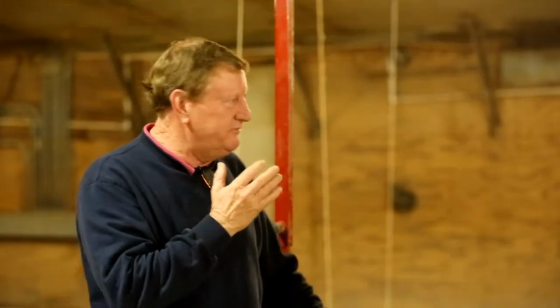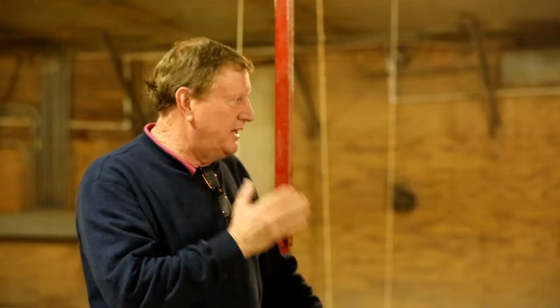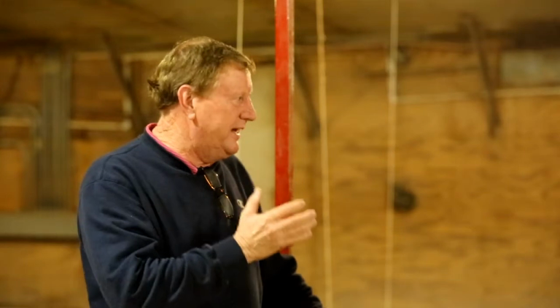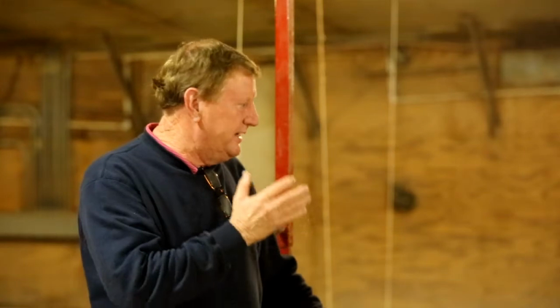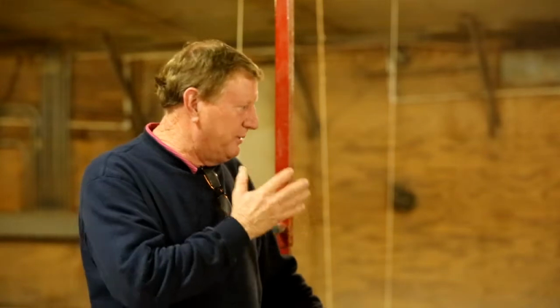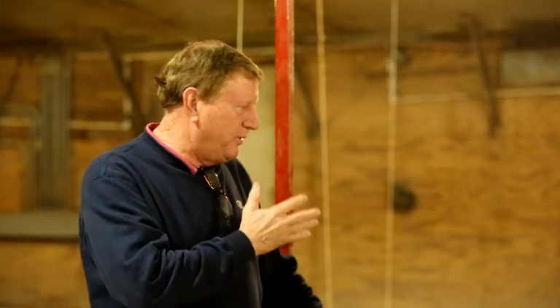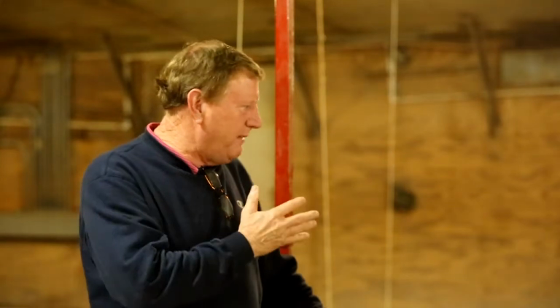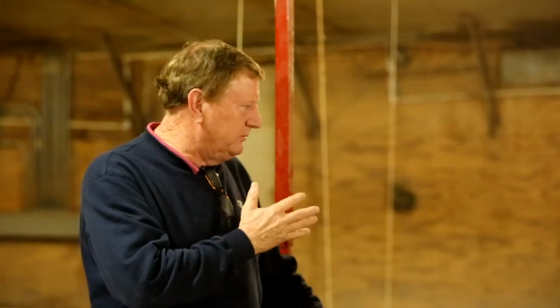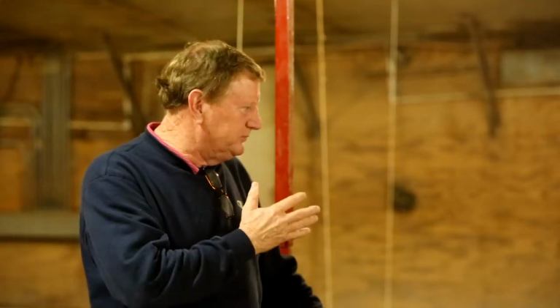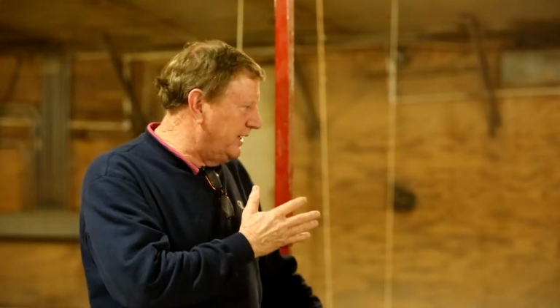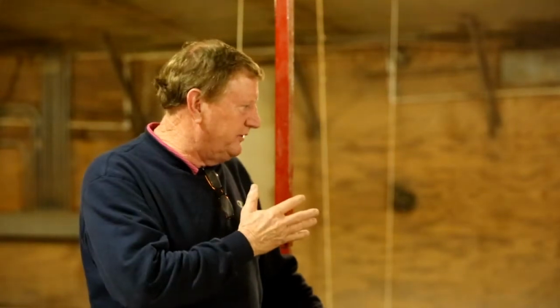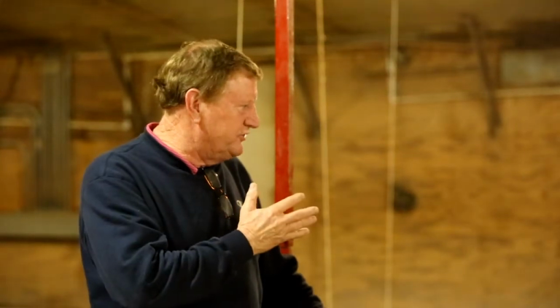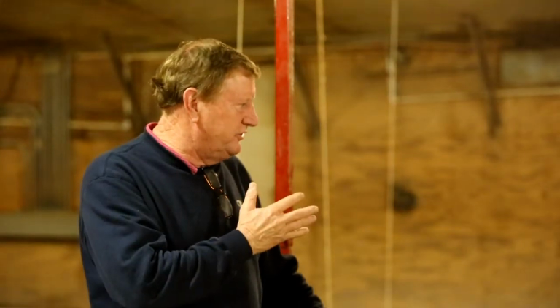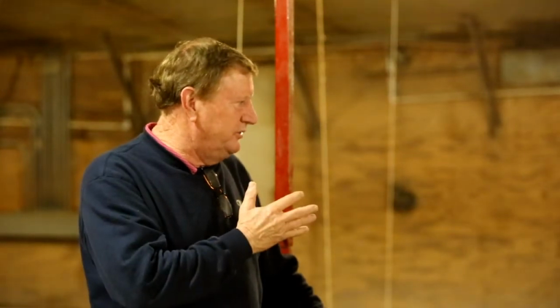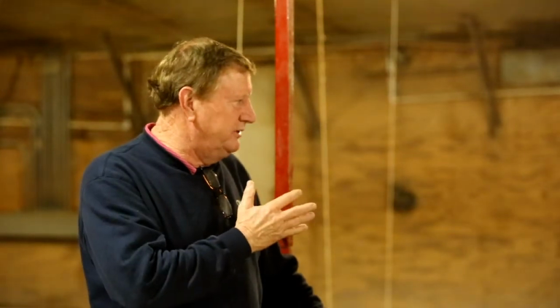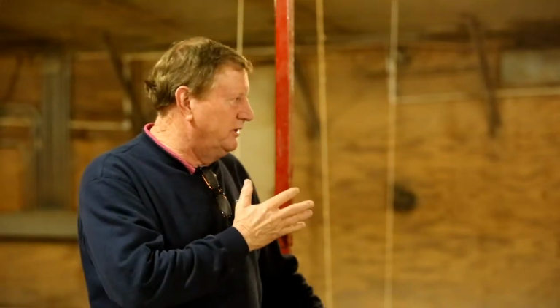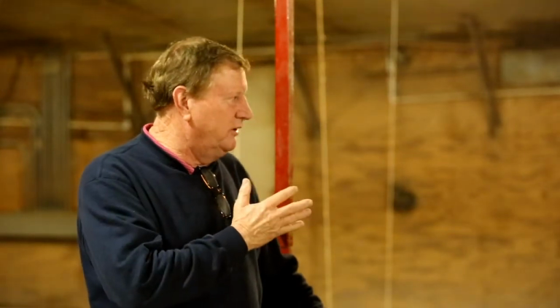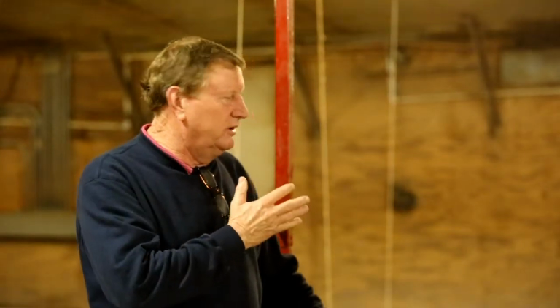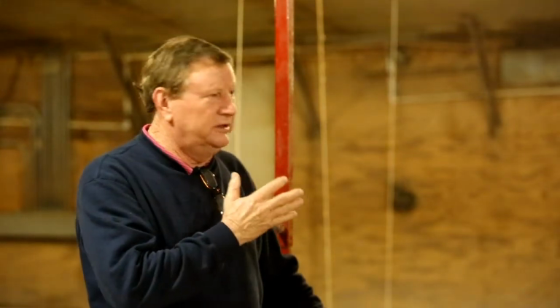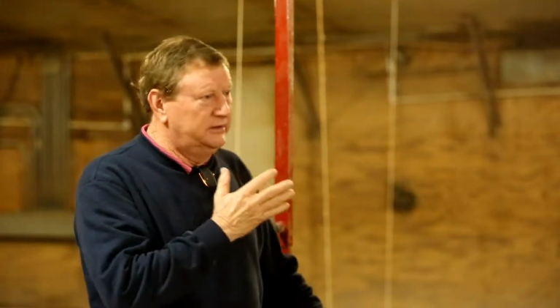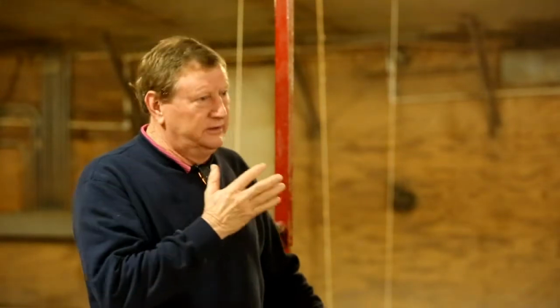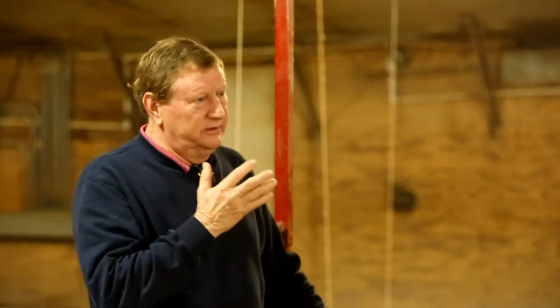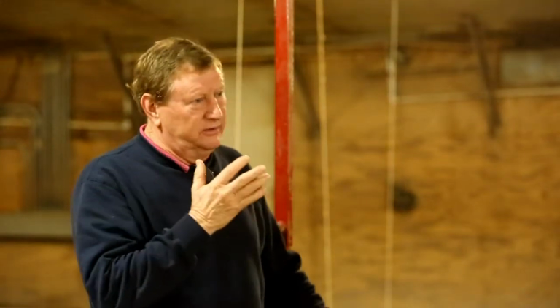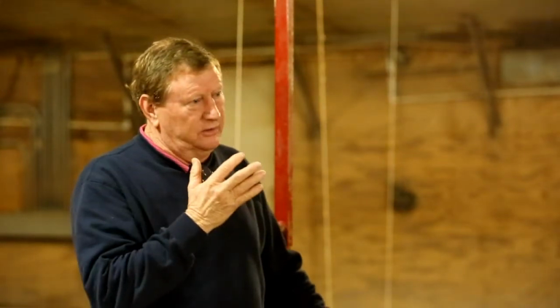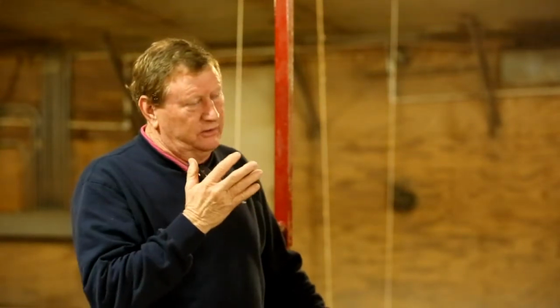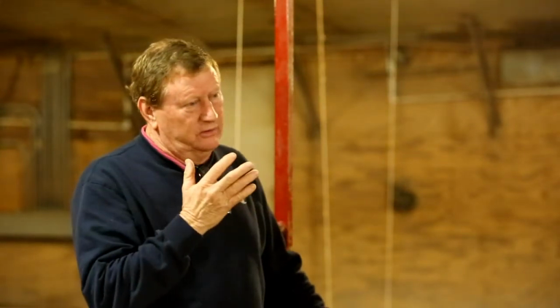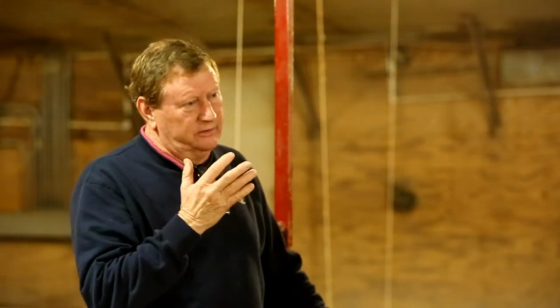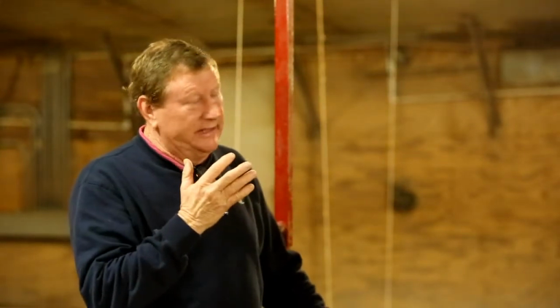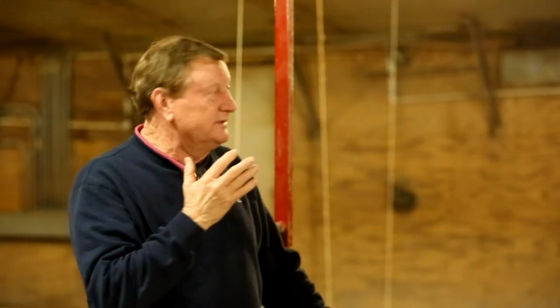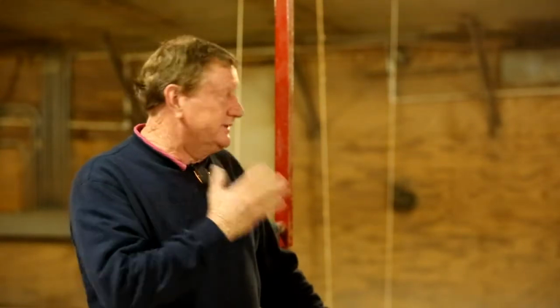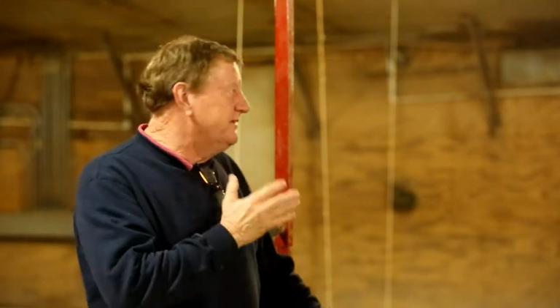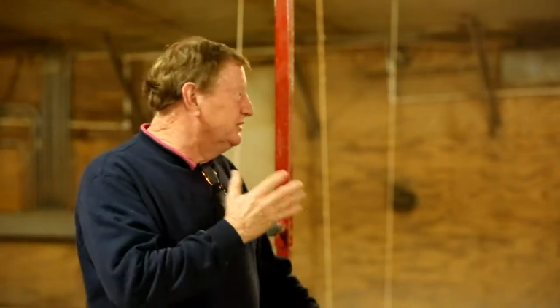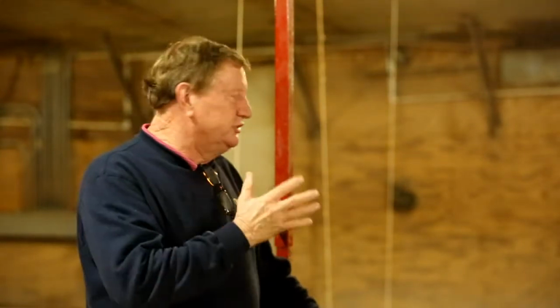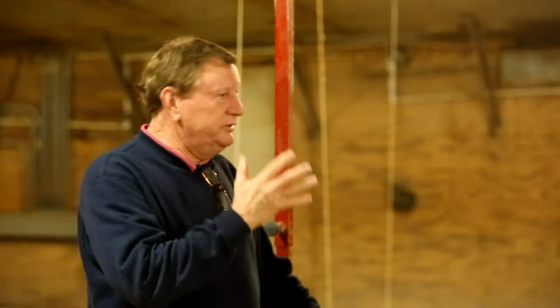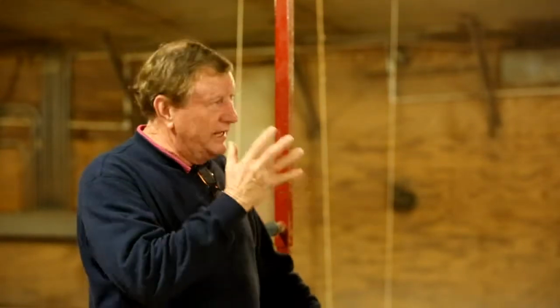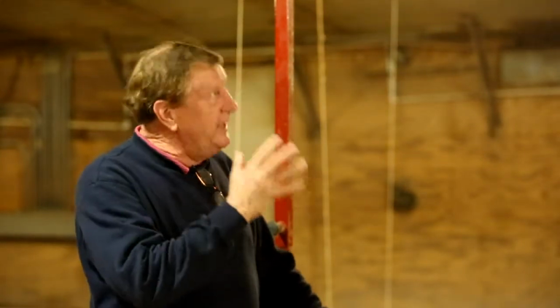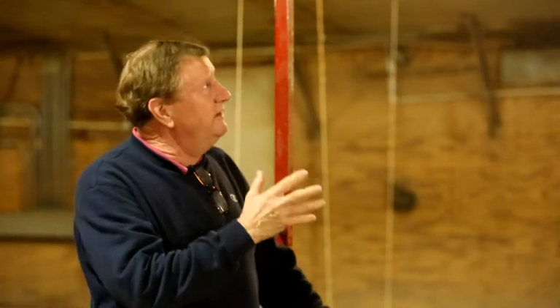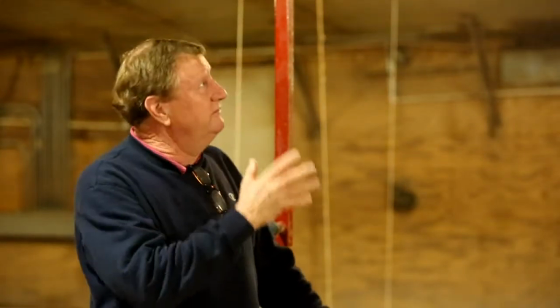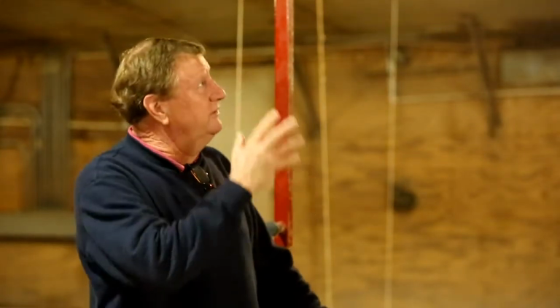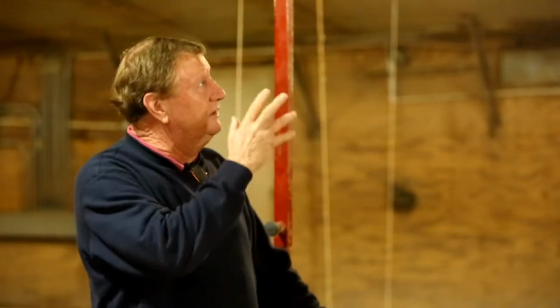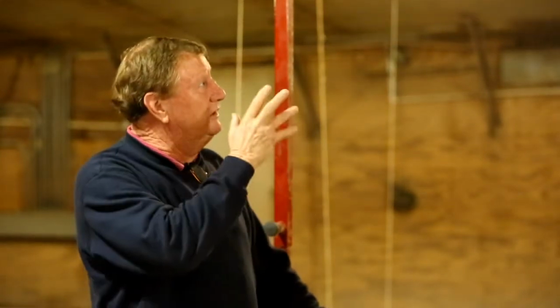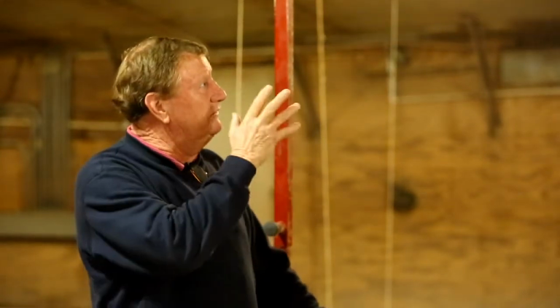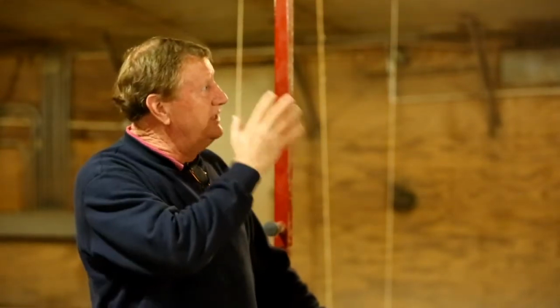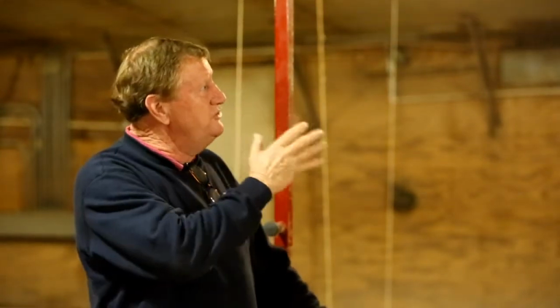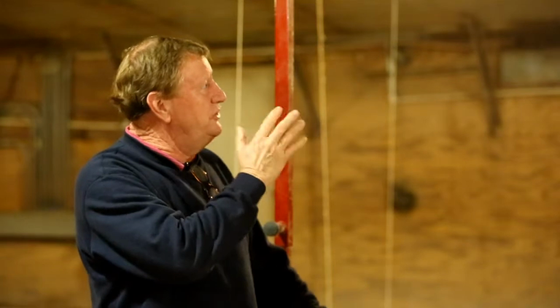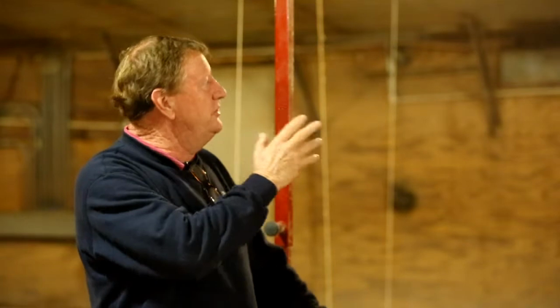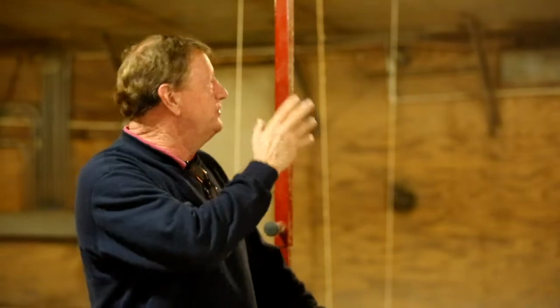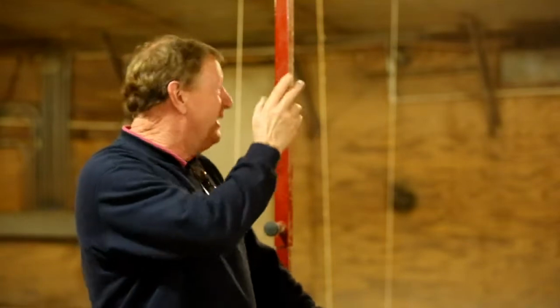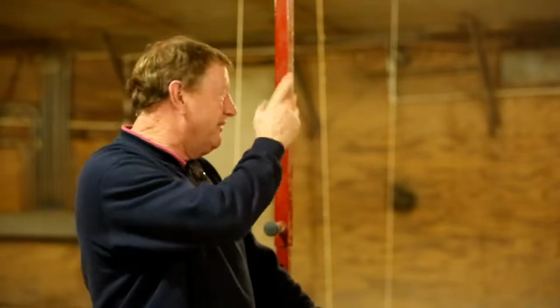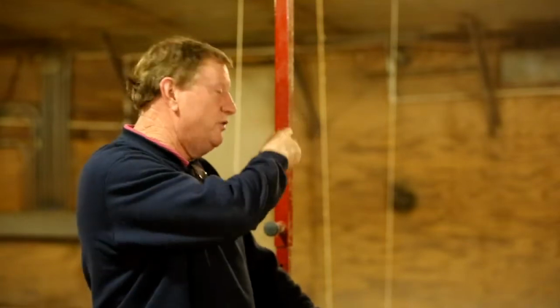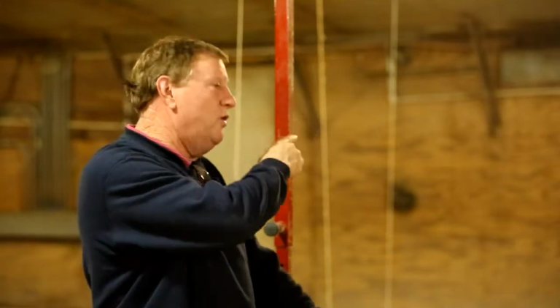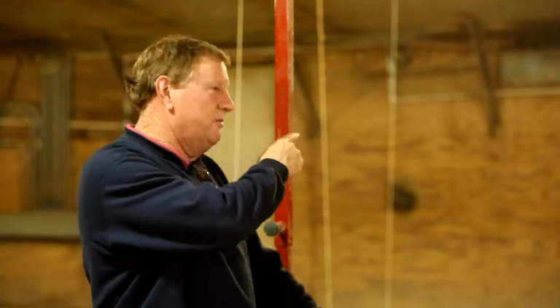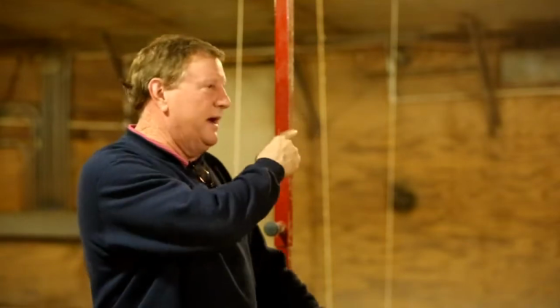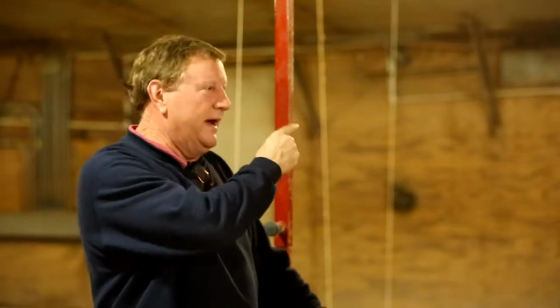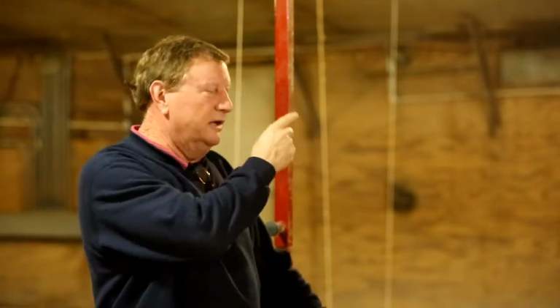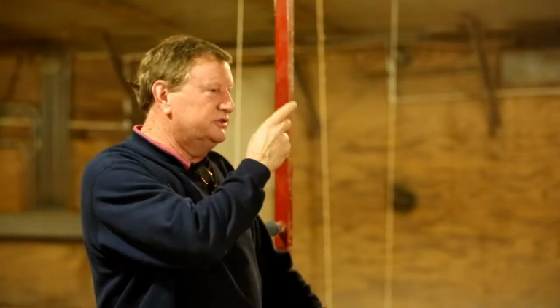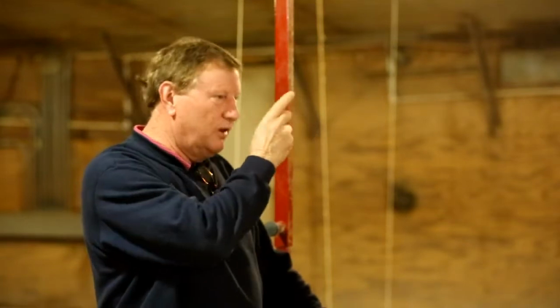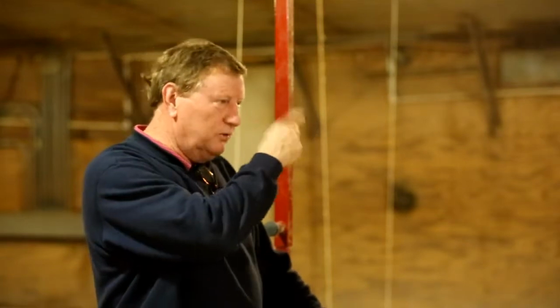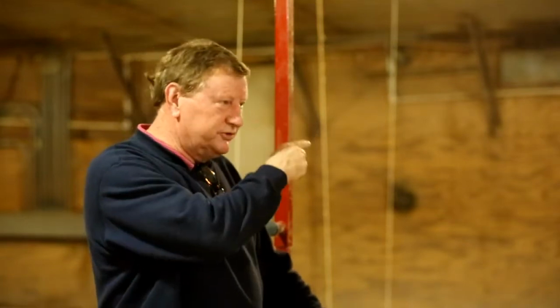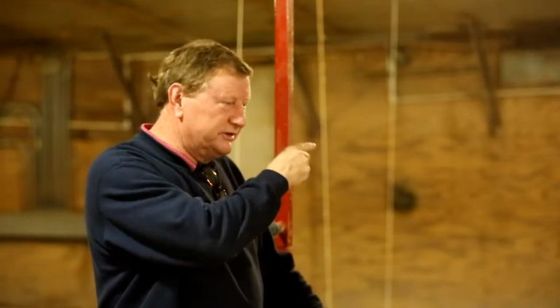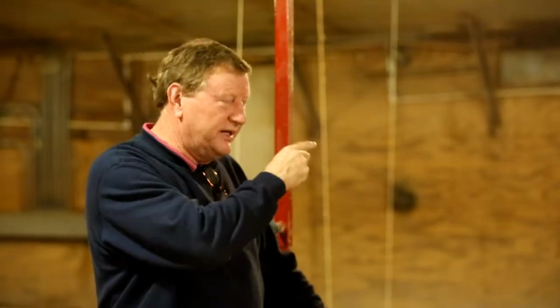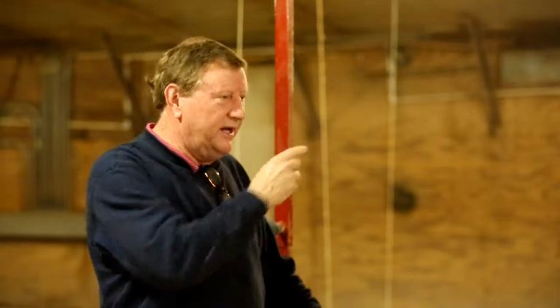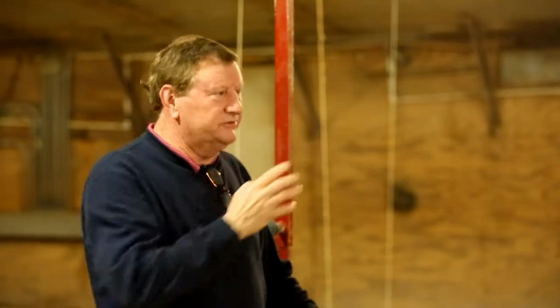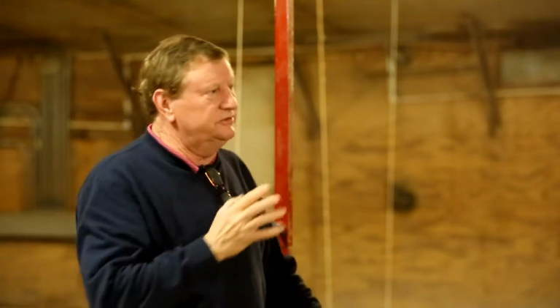I've not had any problems out of this unit. And I say this unit — I have these units in every one of my houses, all six houses.